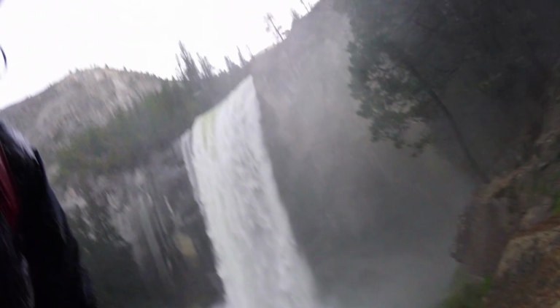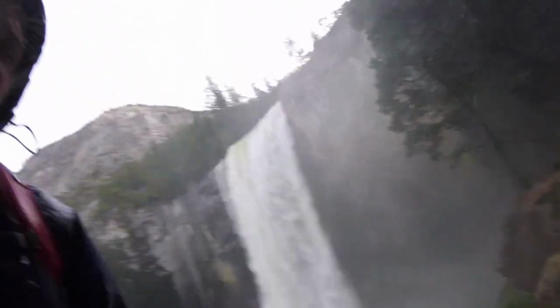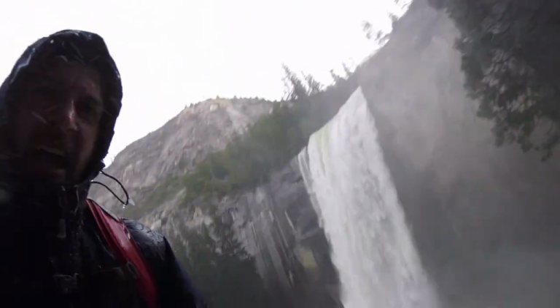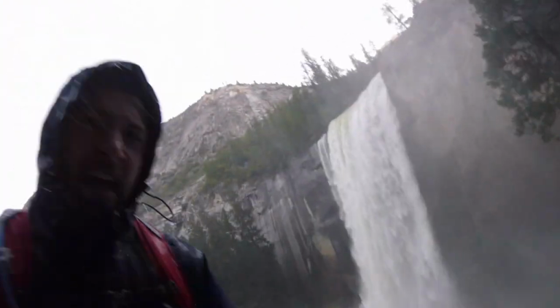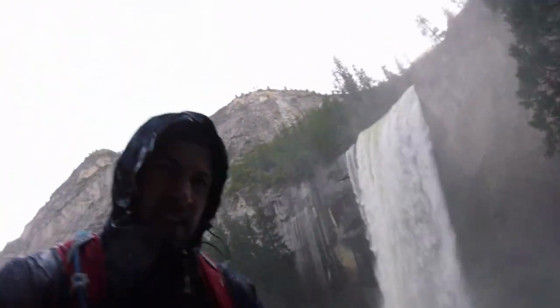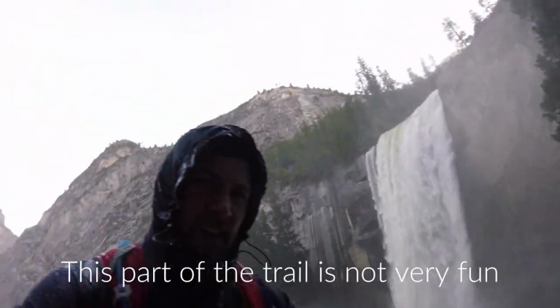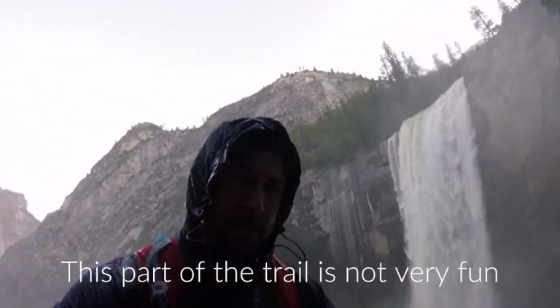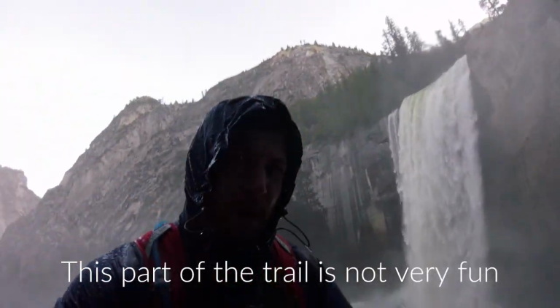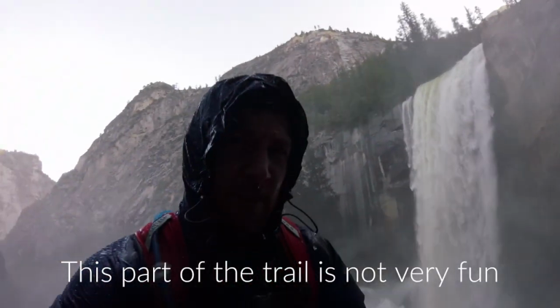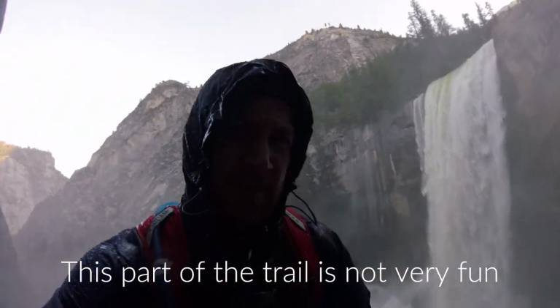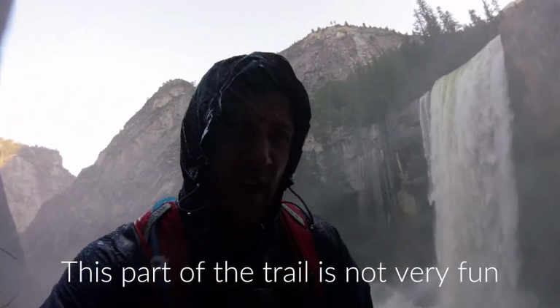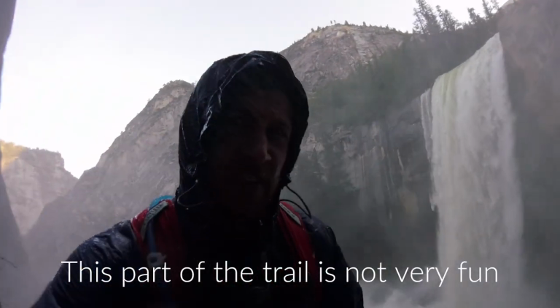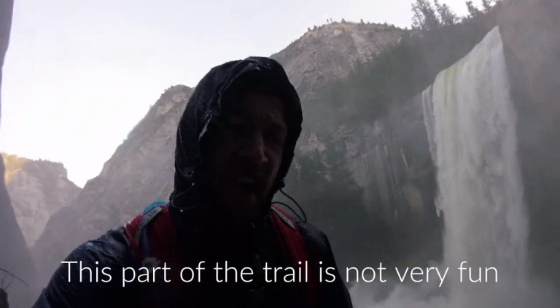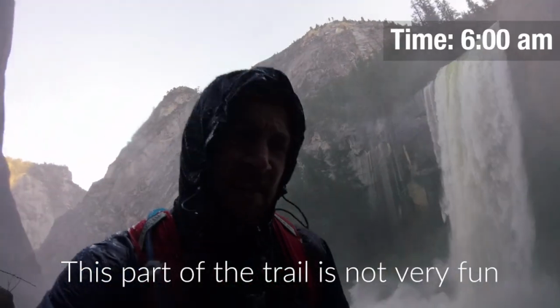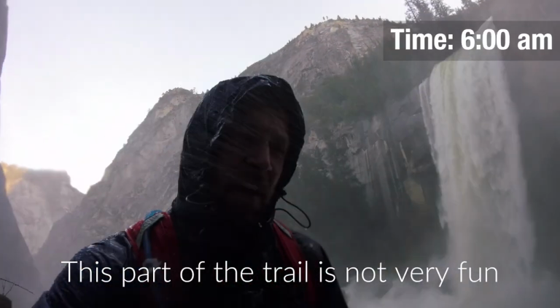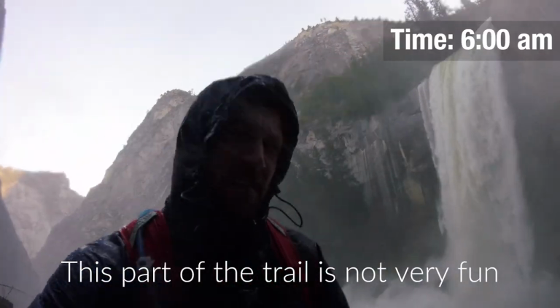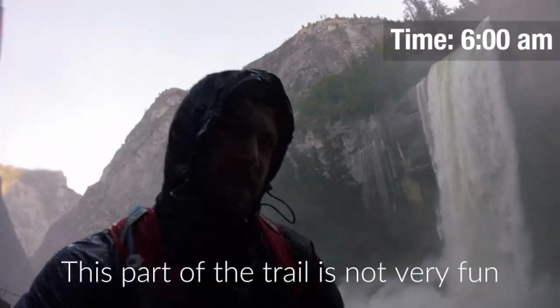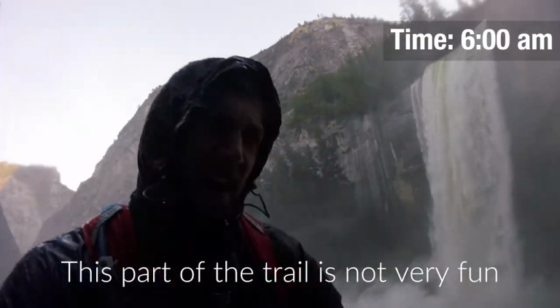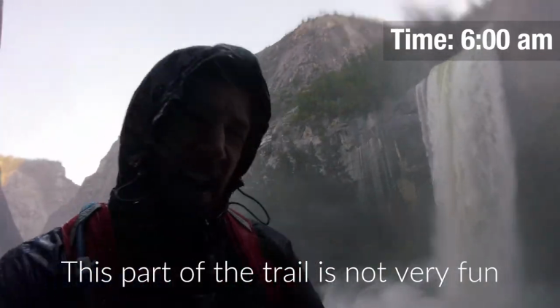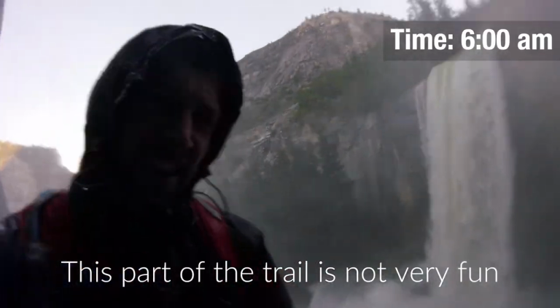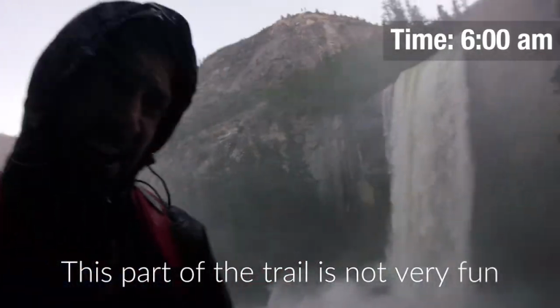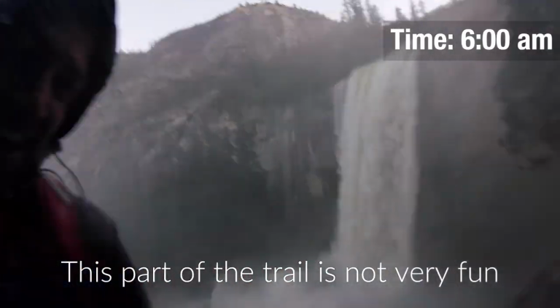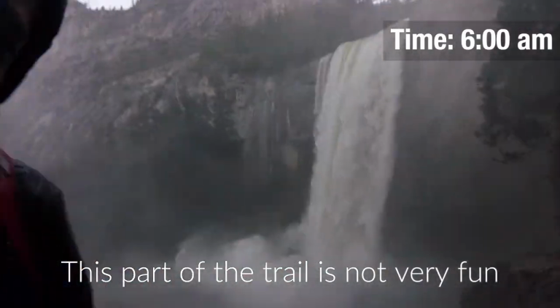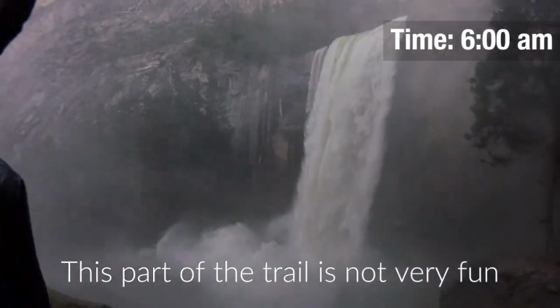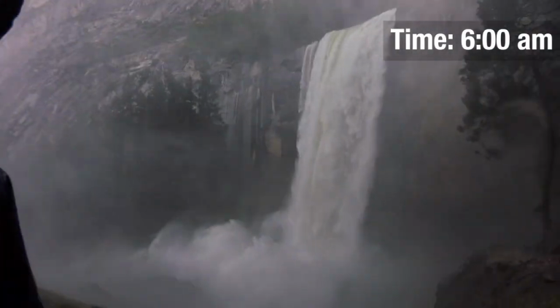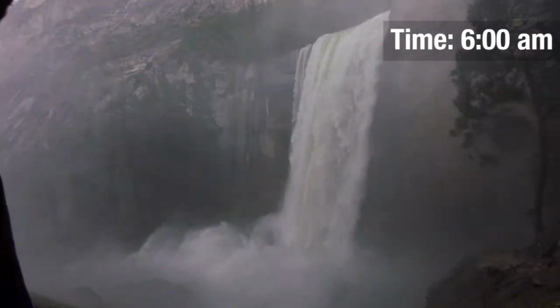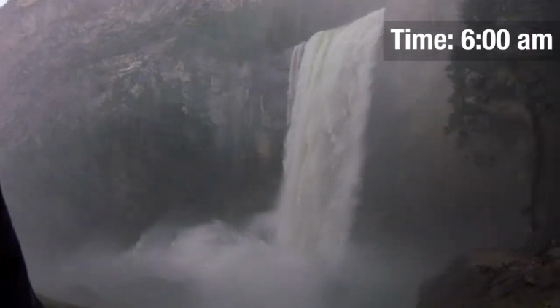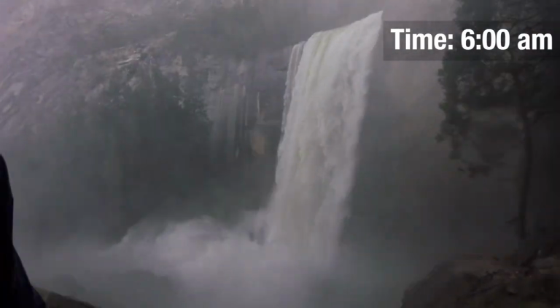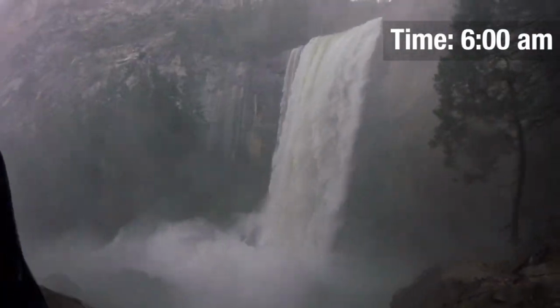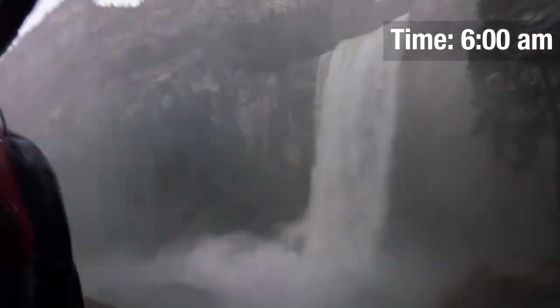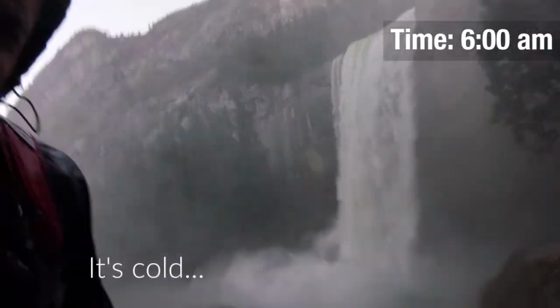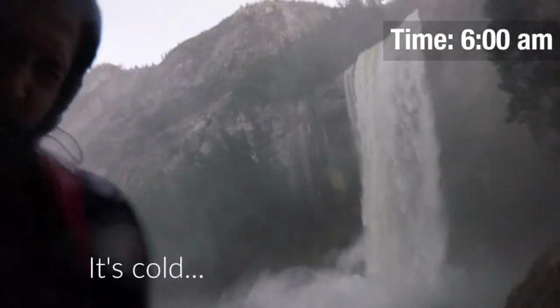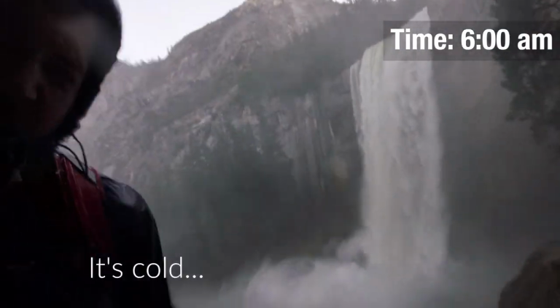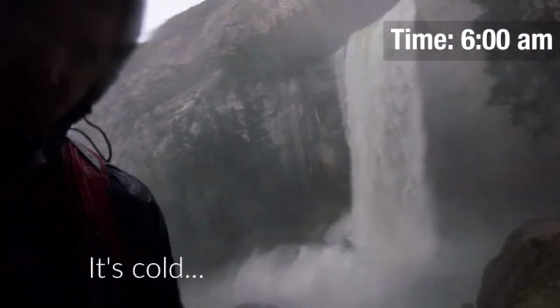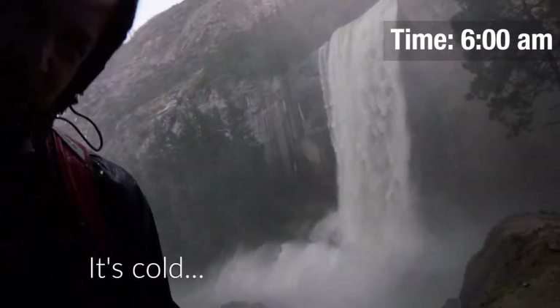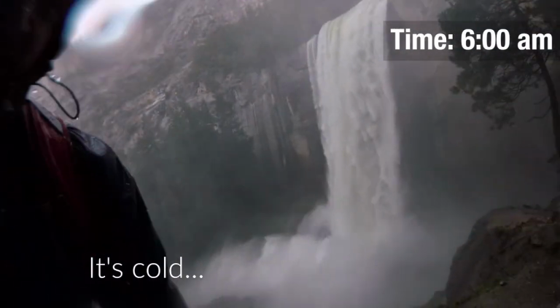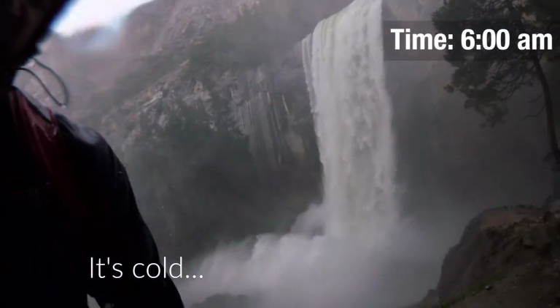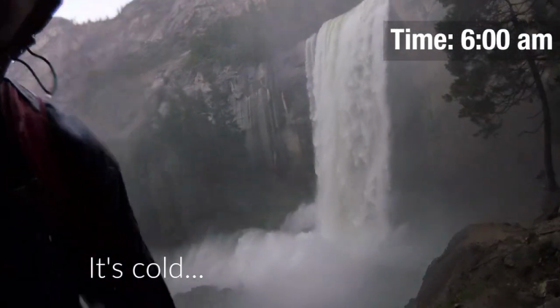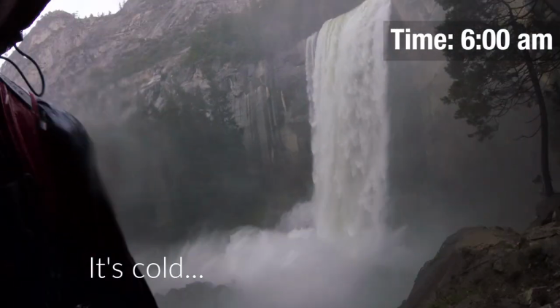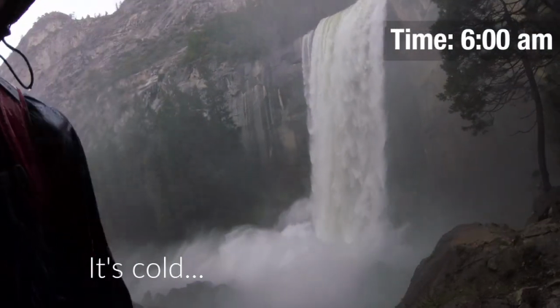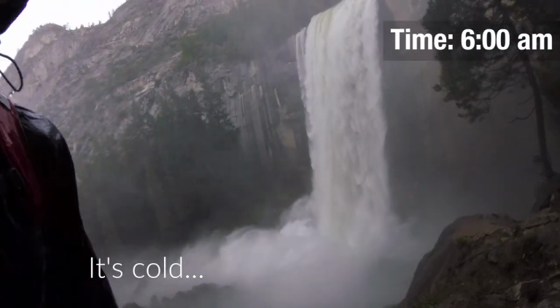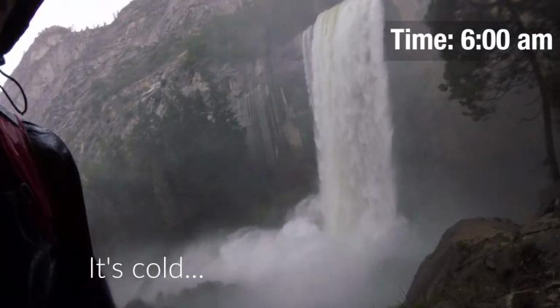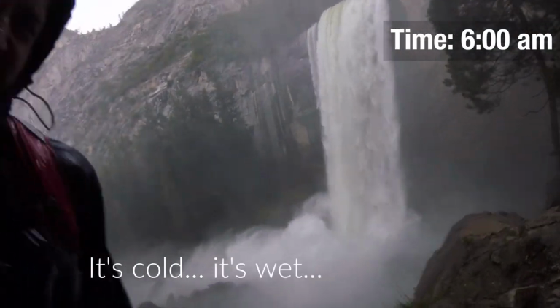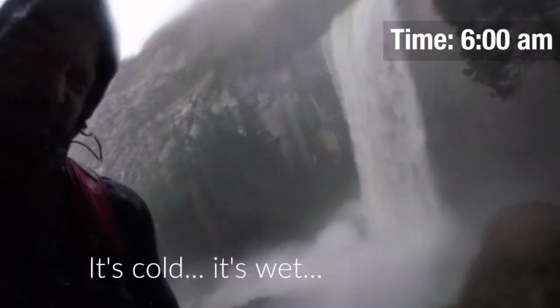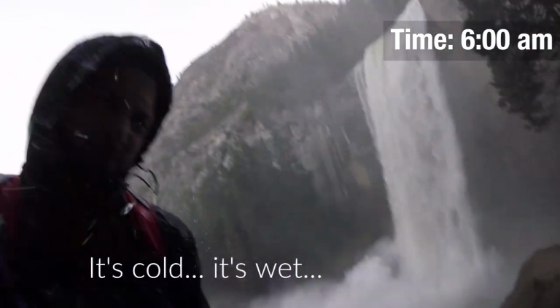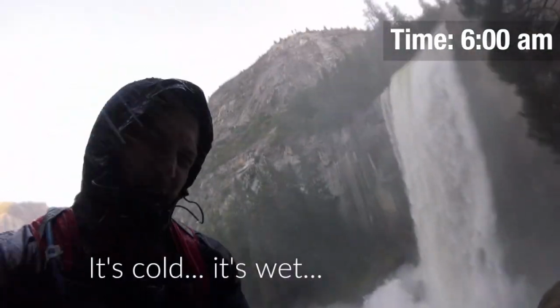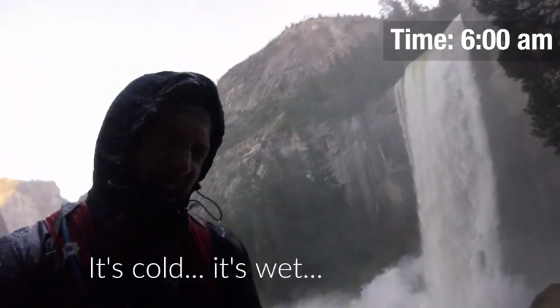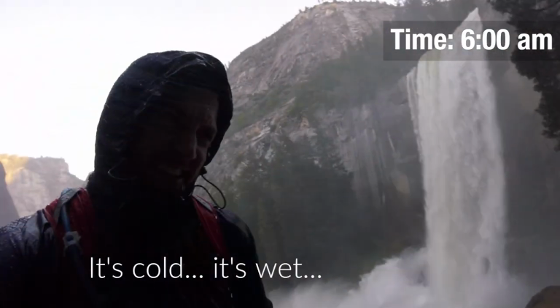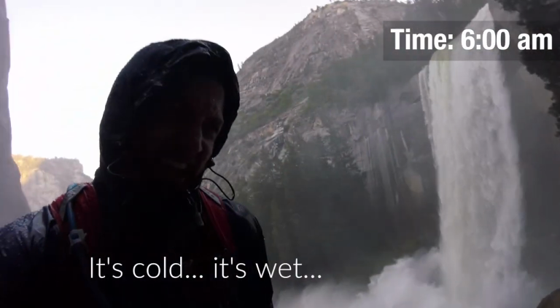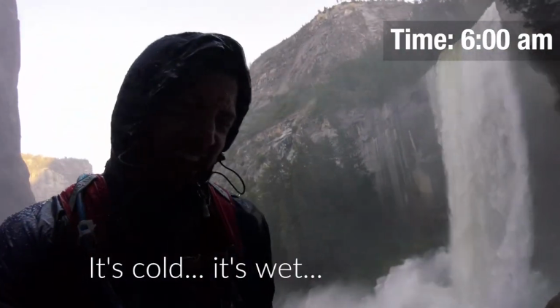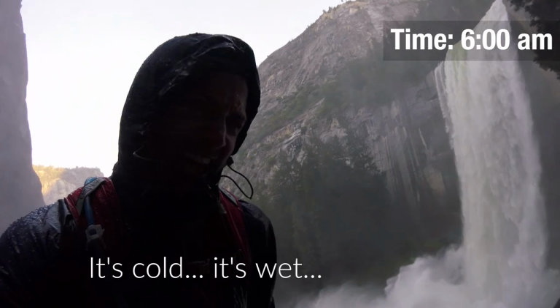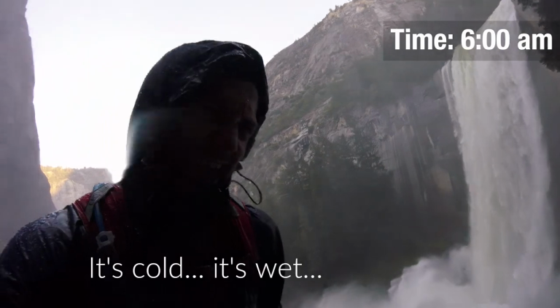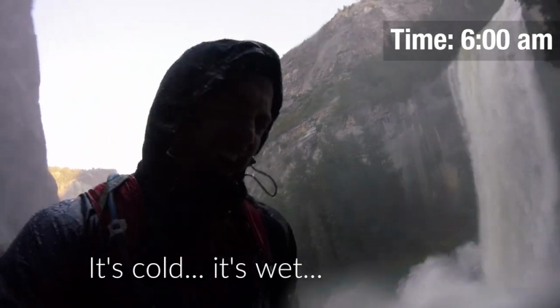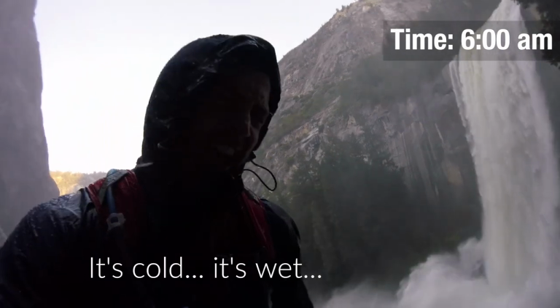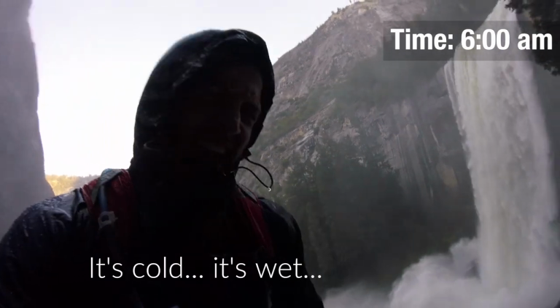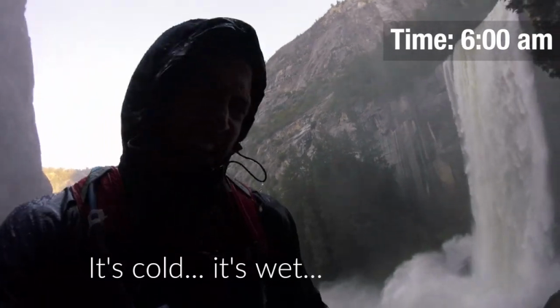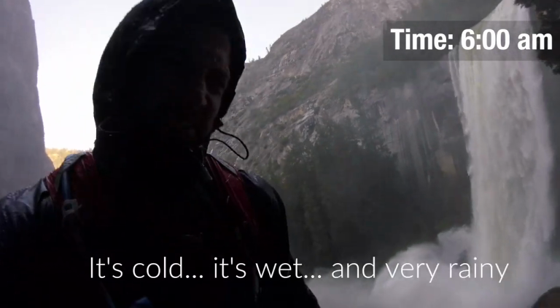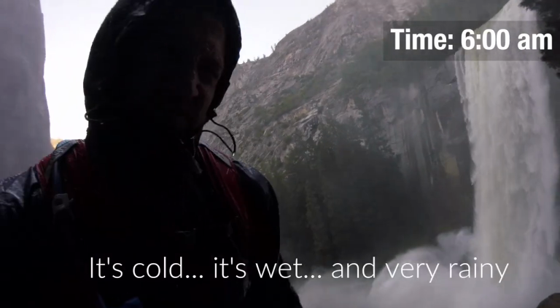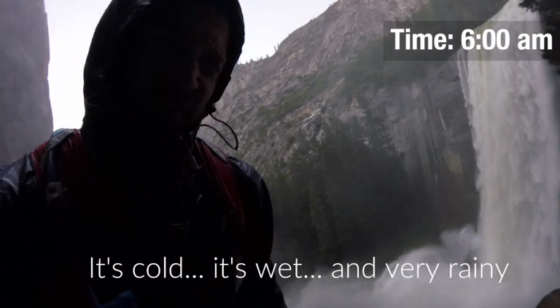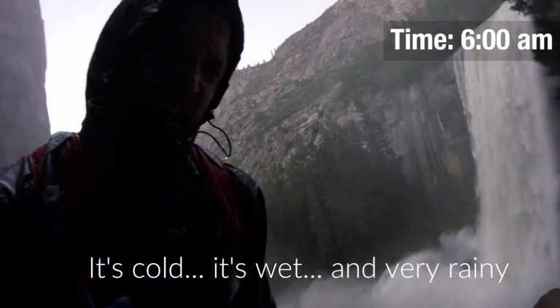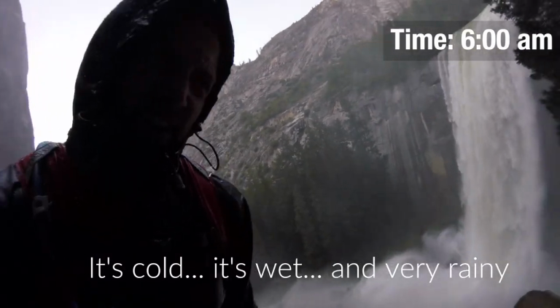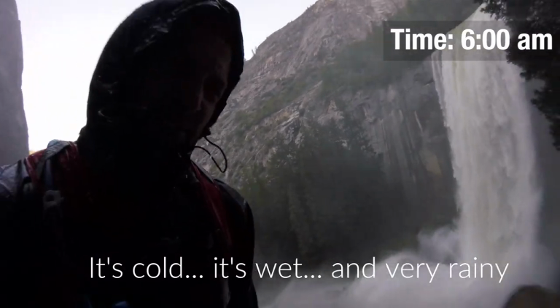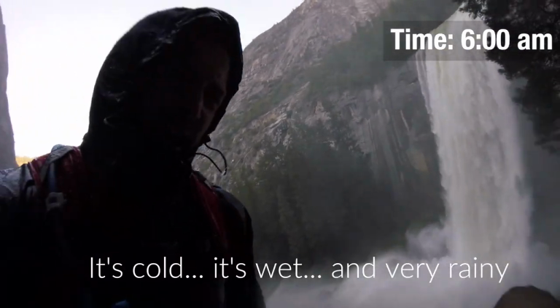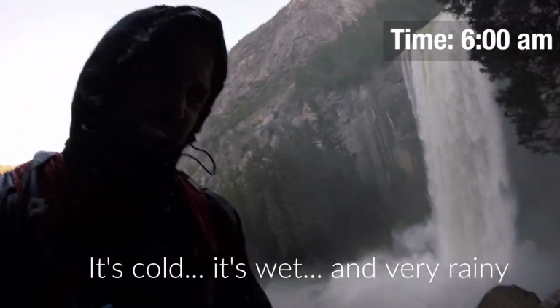This part of the trail is not very fun. It's cold. It's wet. It's very rainy.